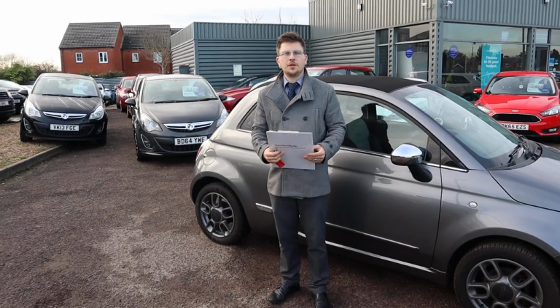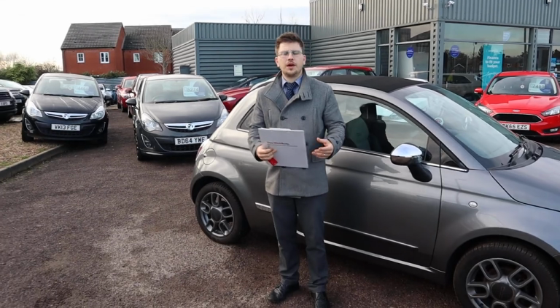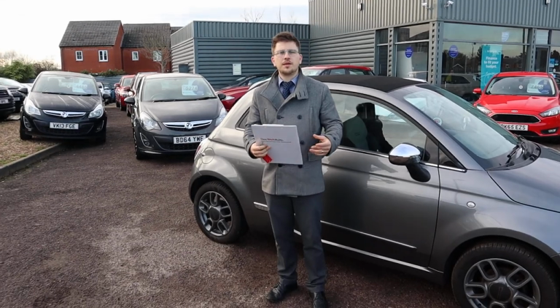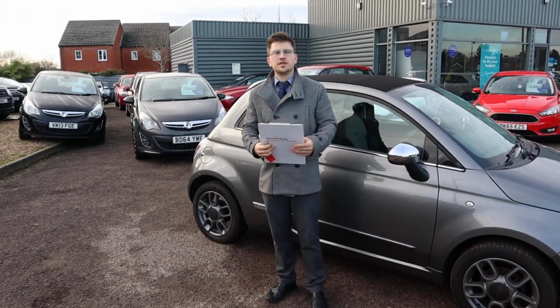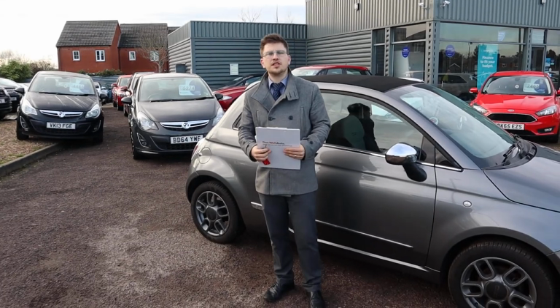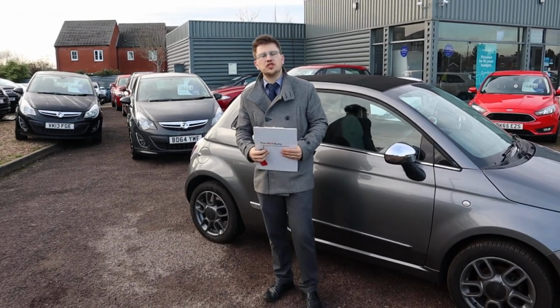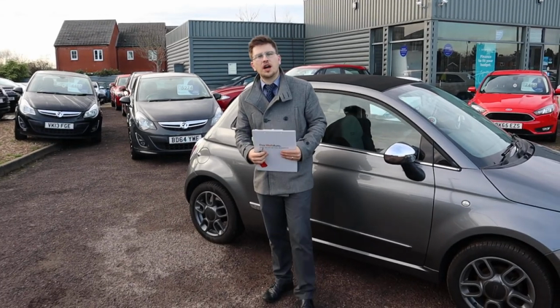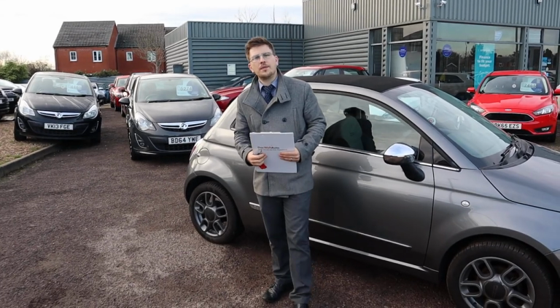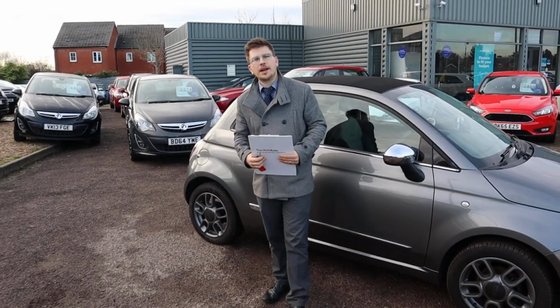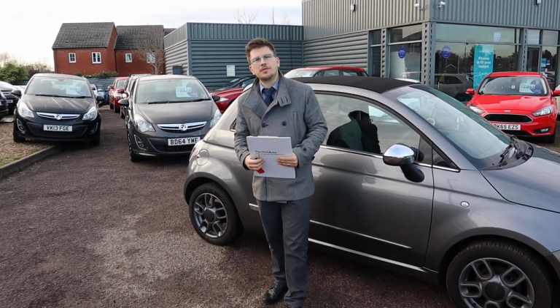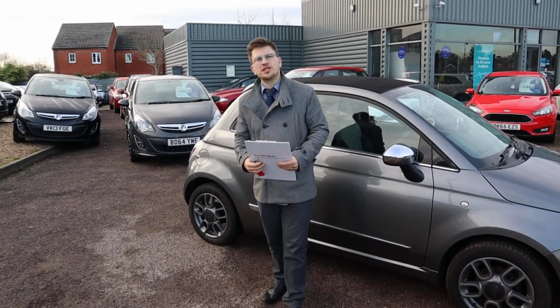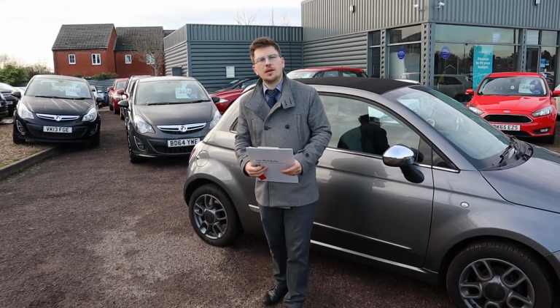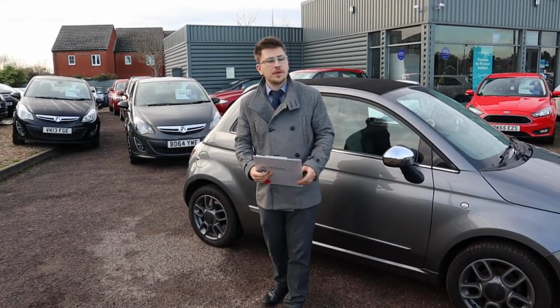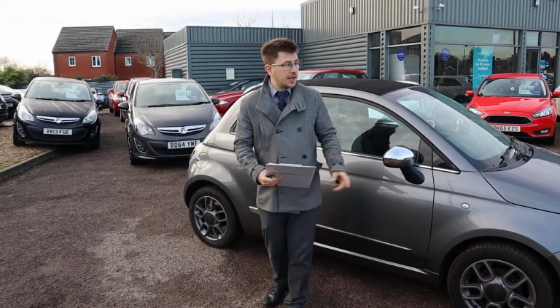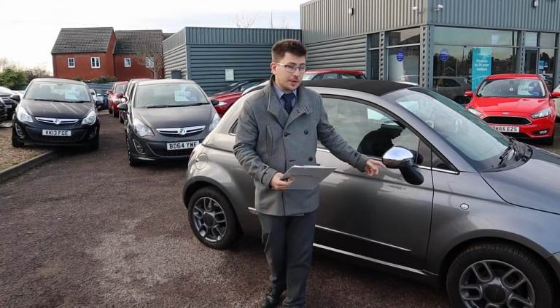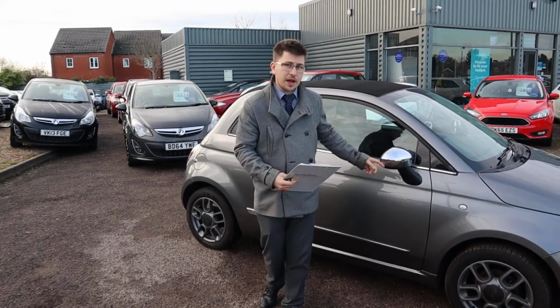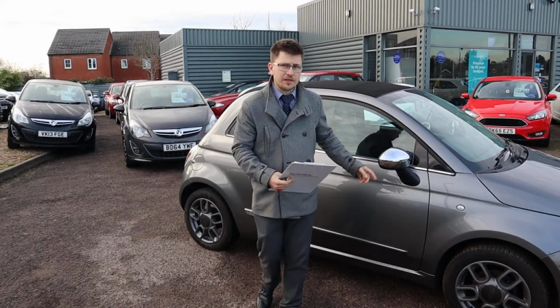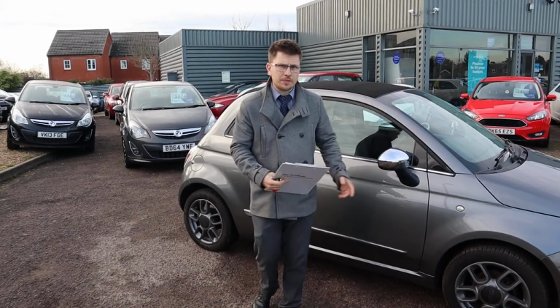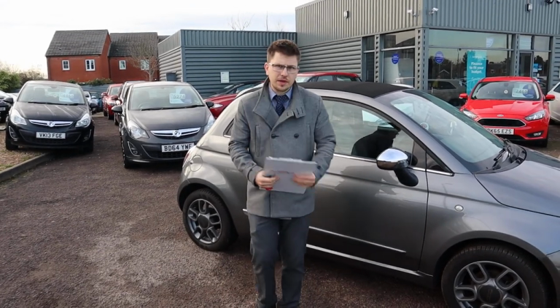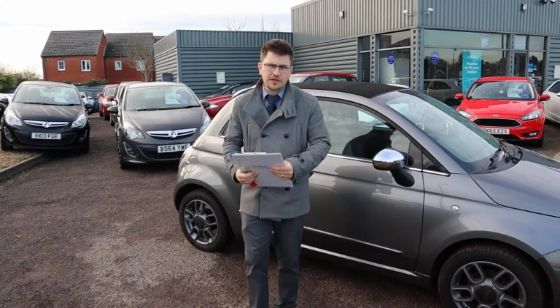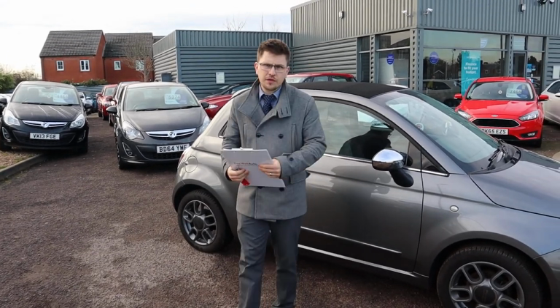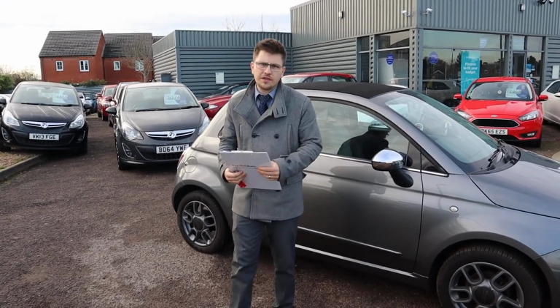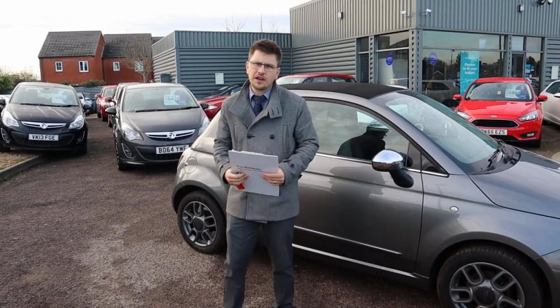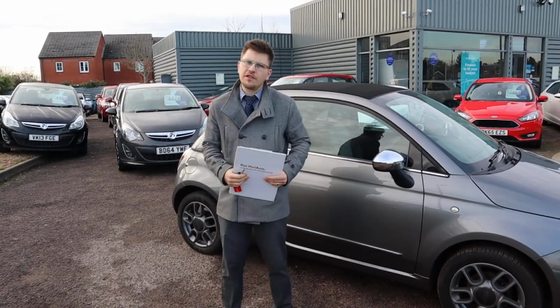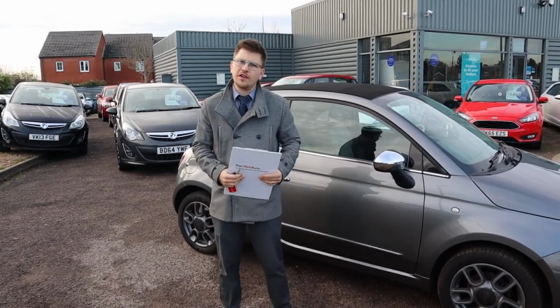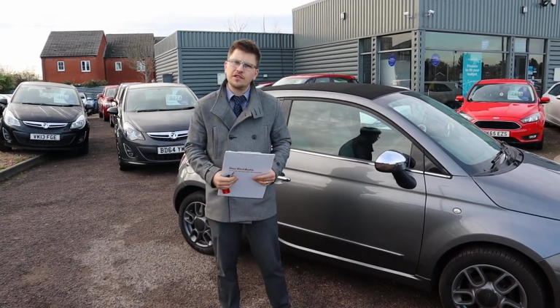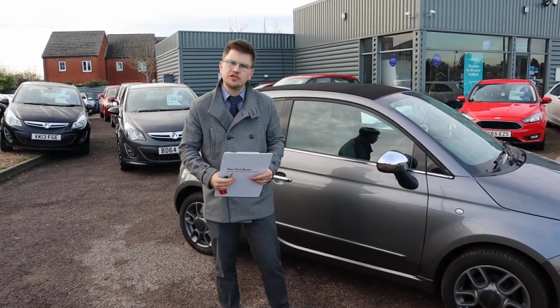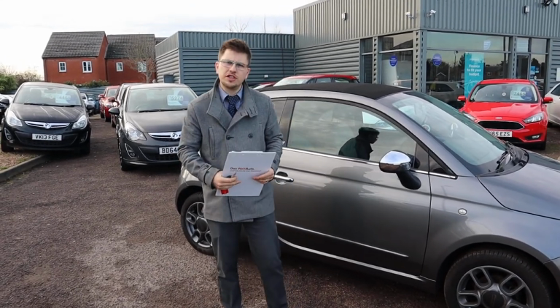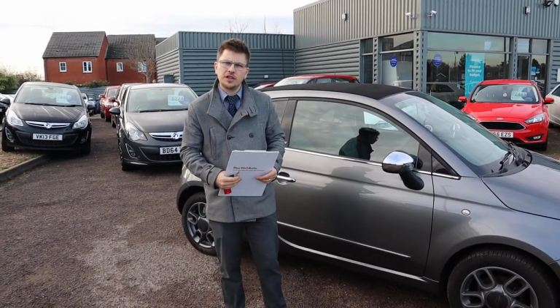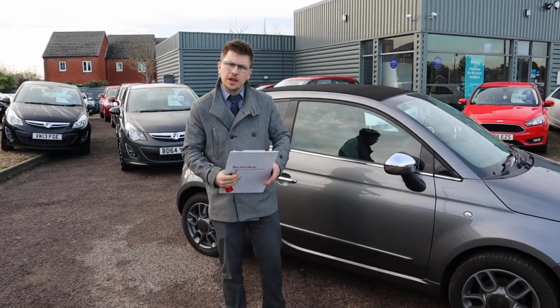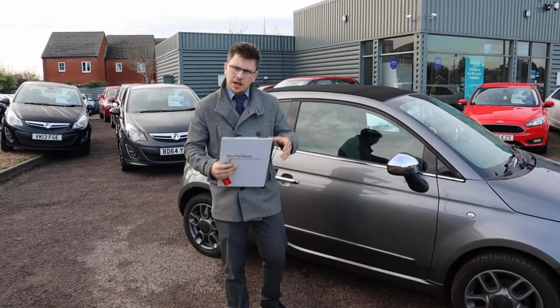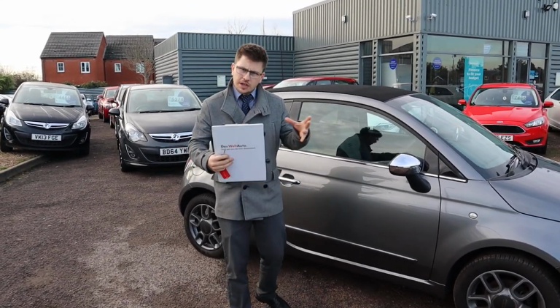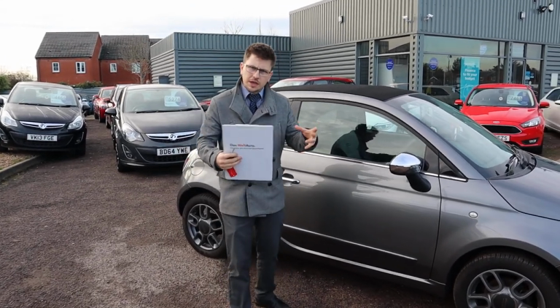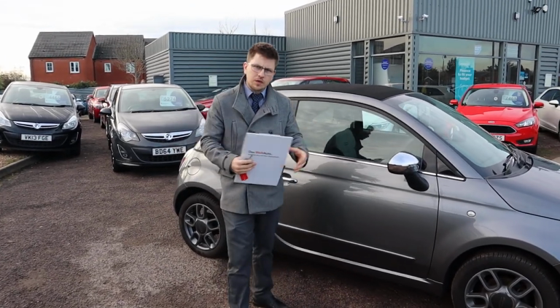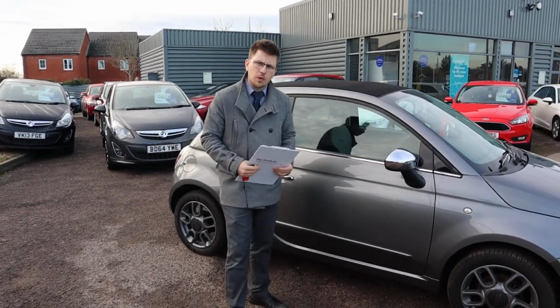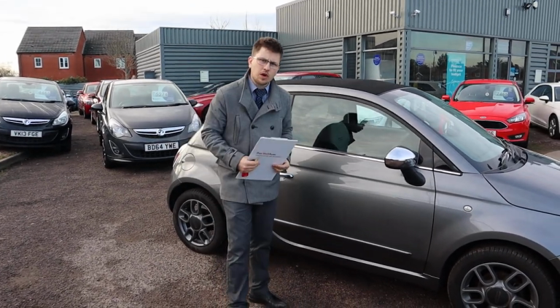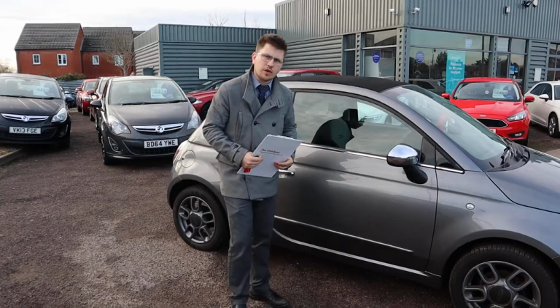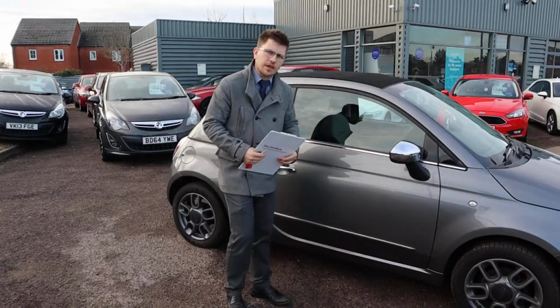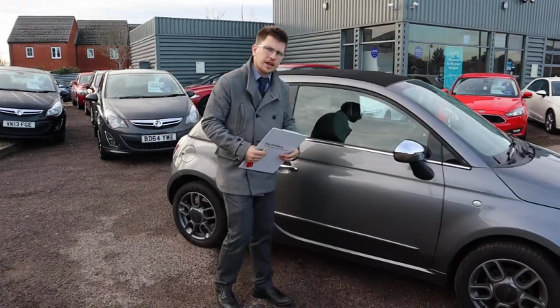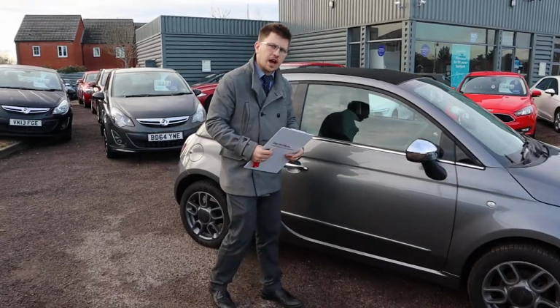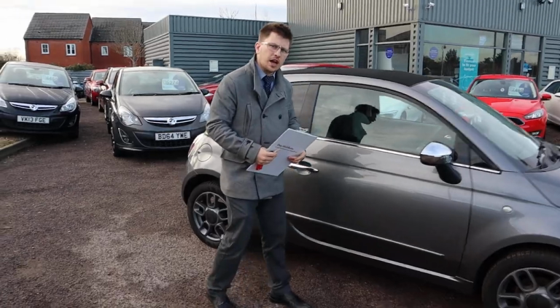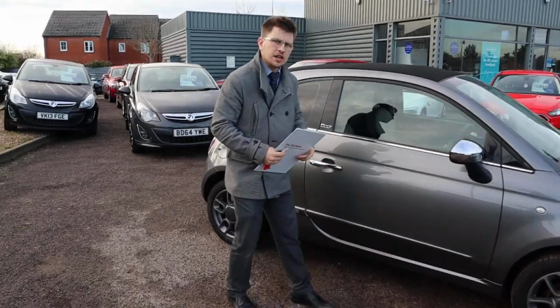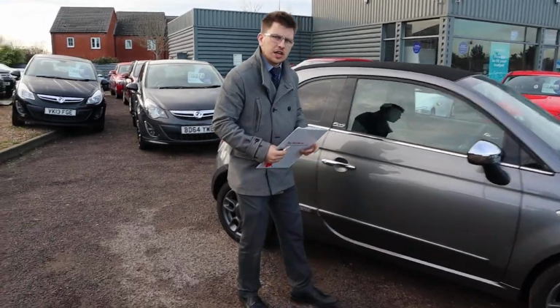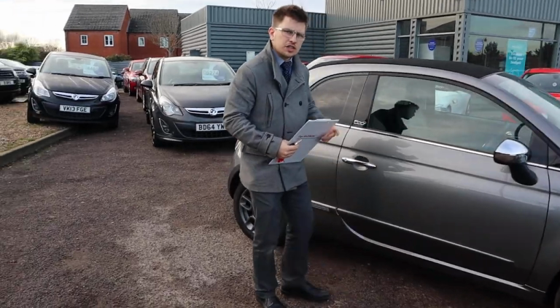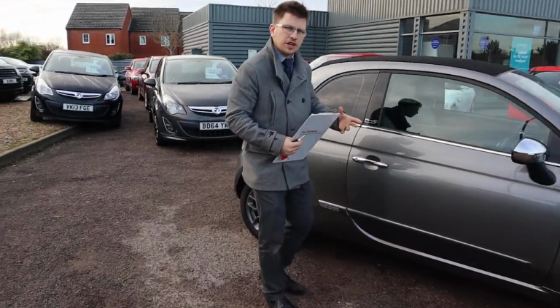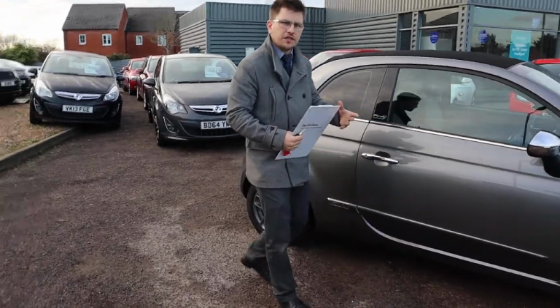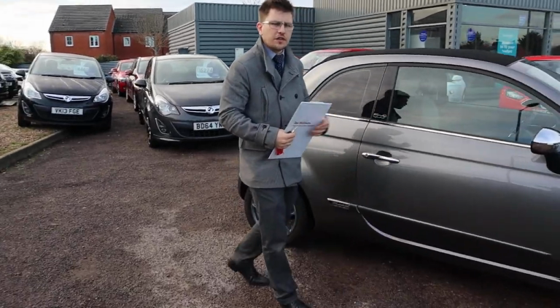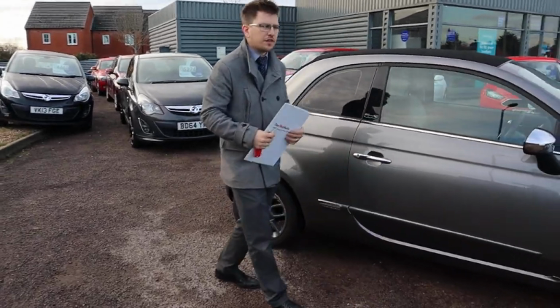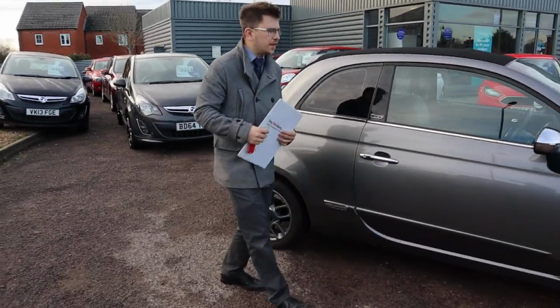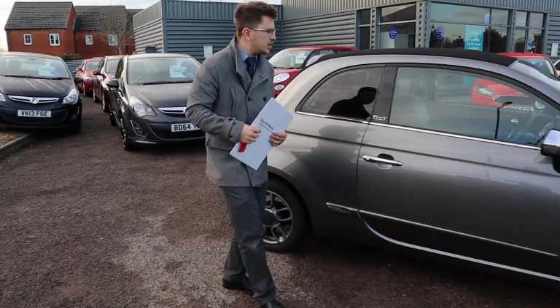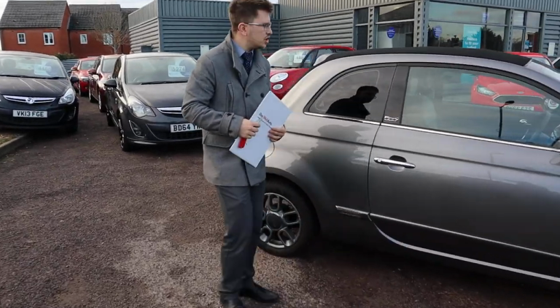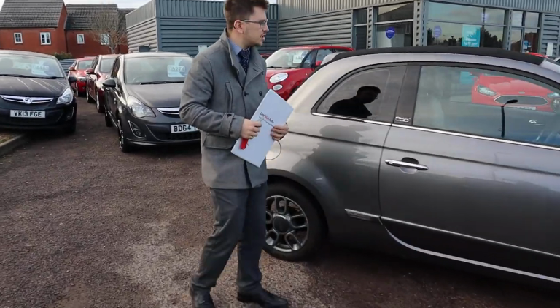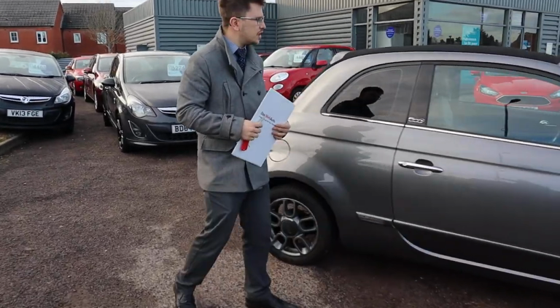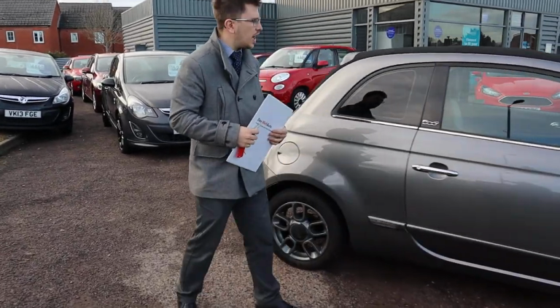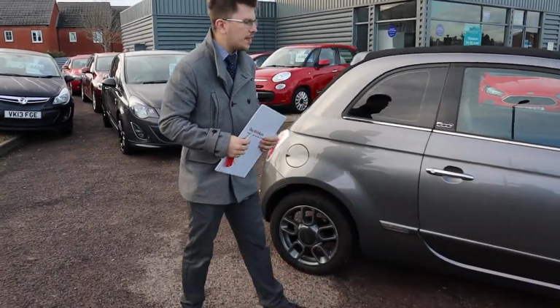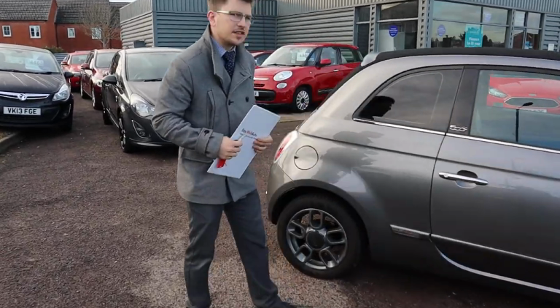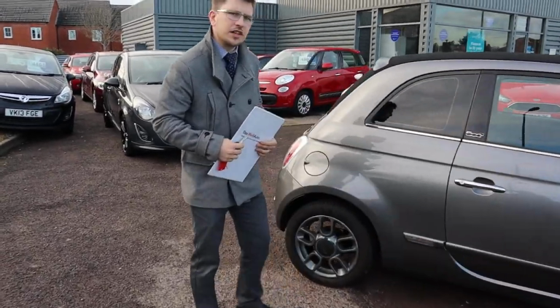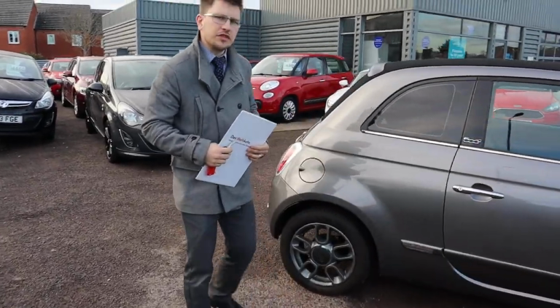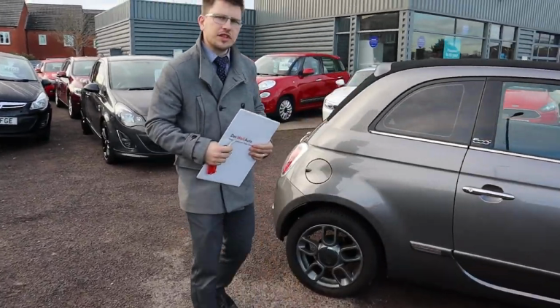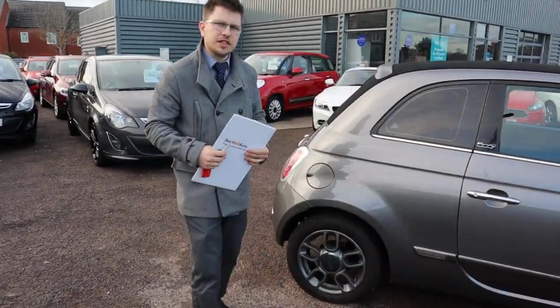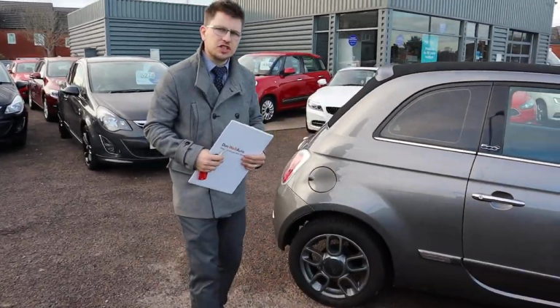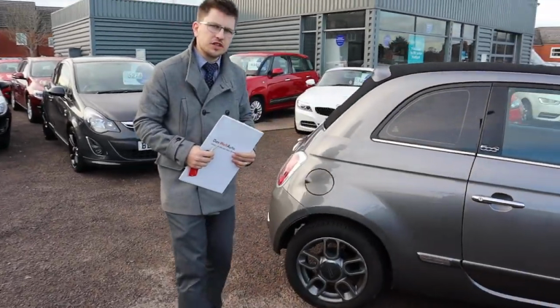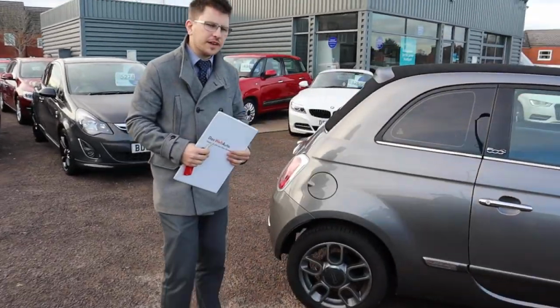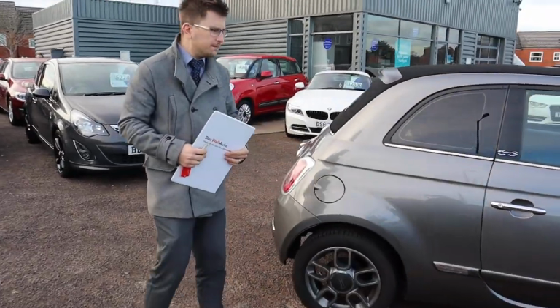Welcome to Country Car, my name is Tom. Here we have a beautiful Fiat 500. I'm going to give you a walk around the car, show you a few of the features and the general condition of it.